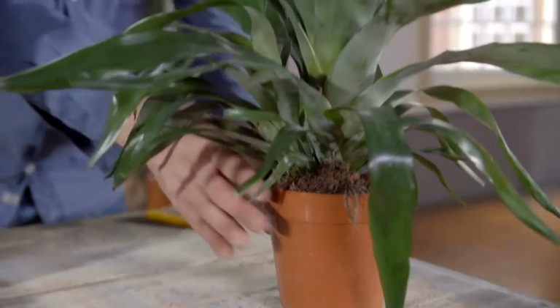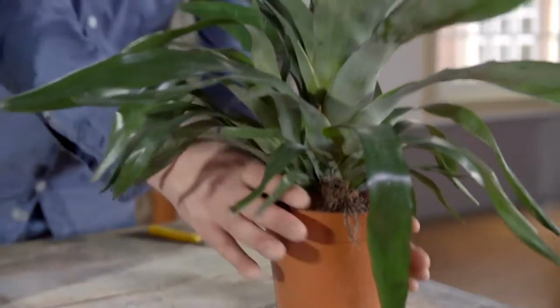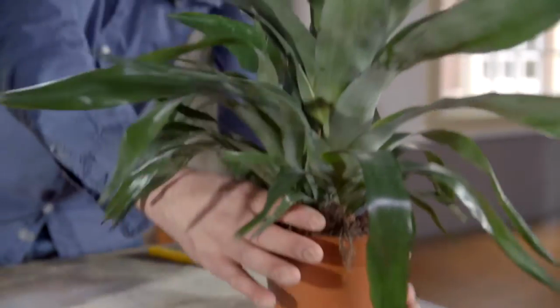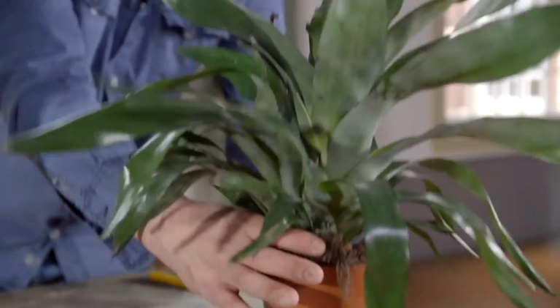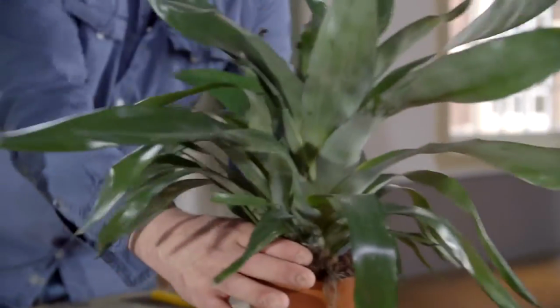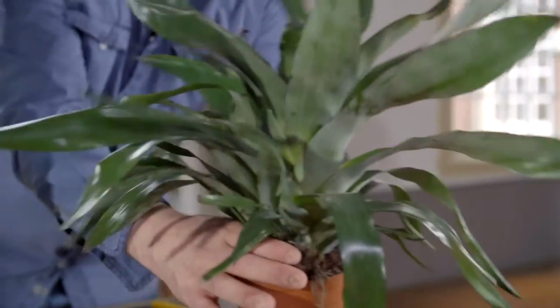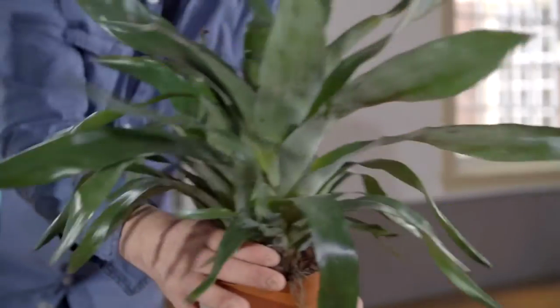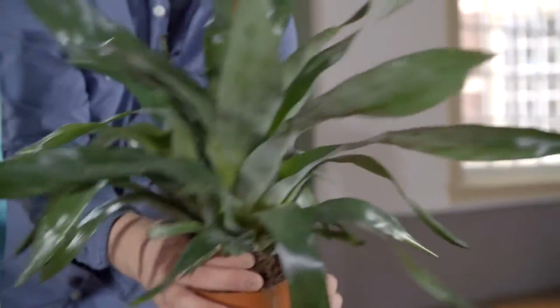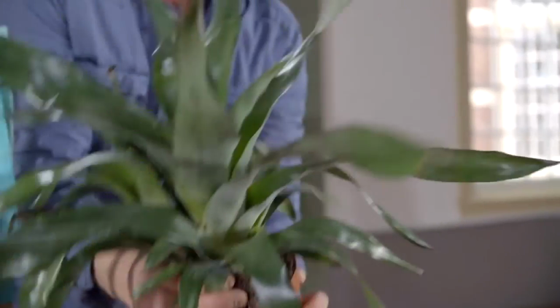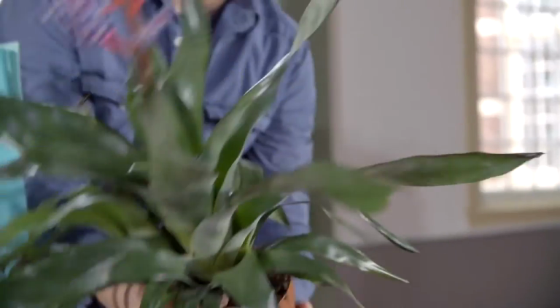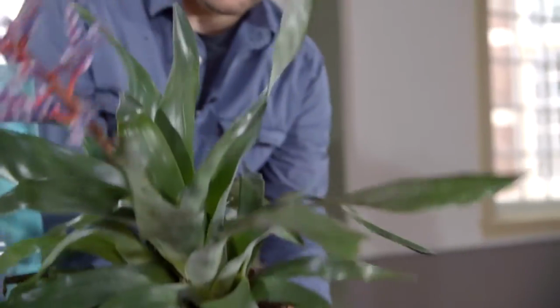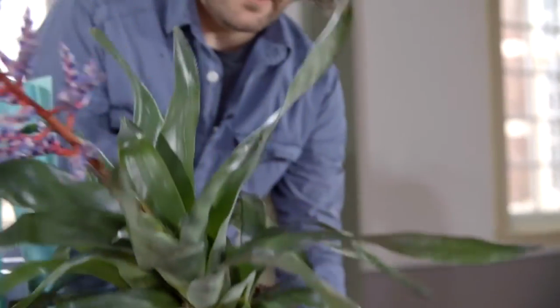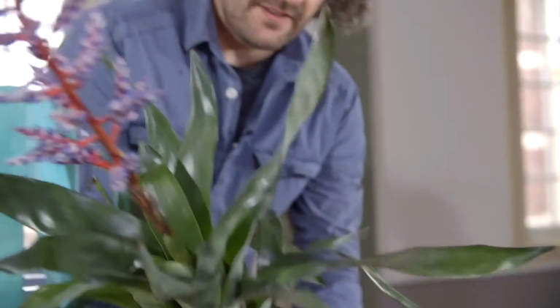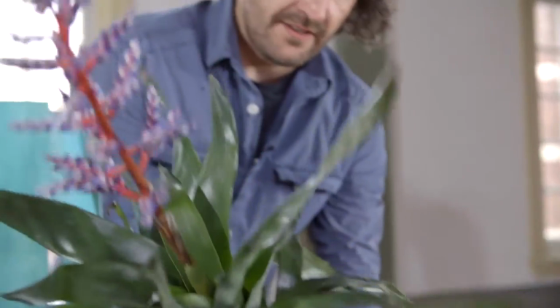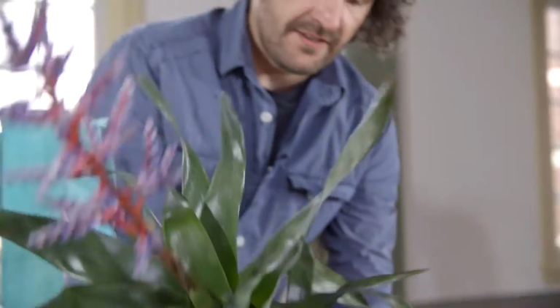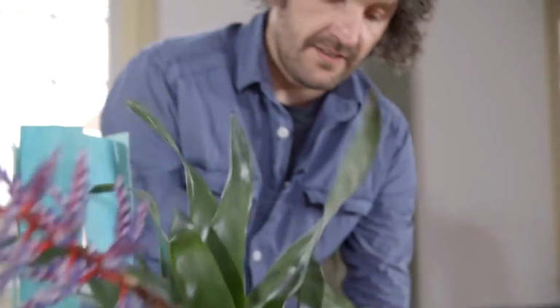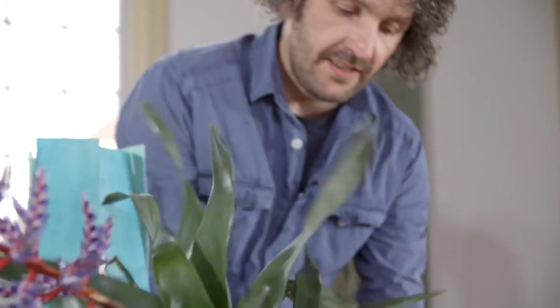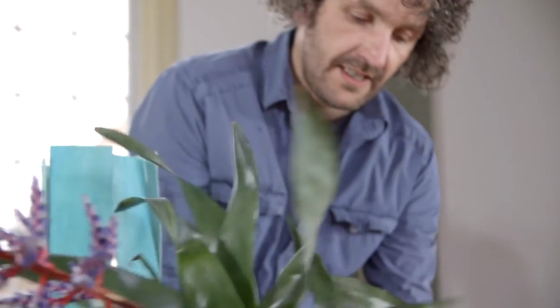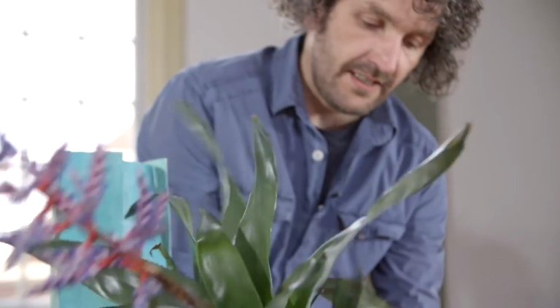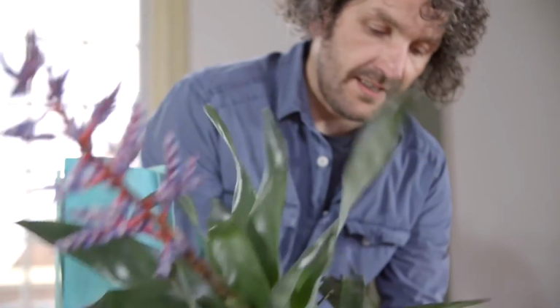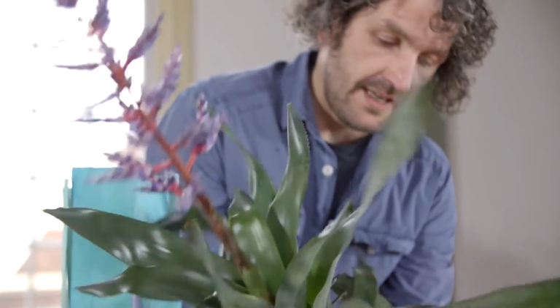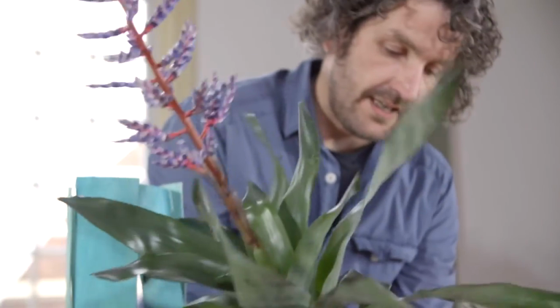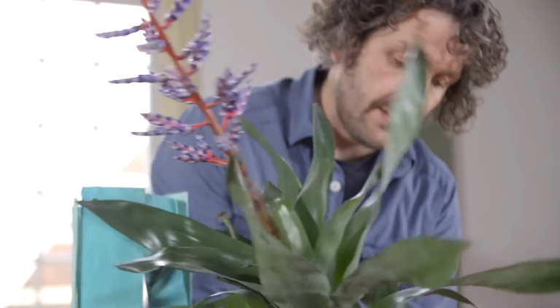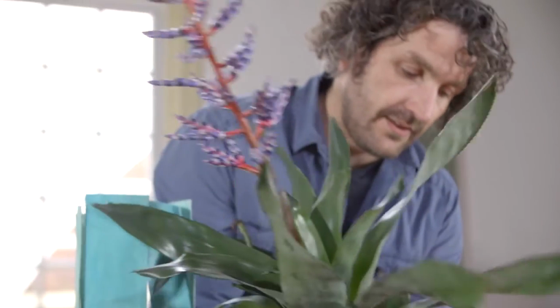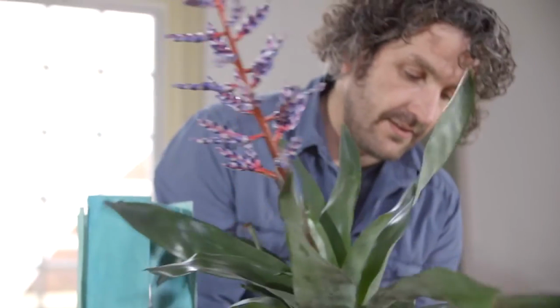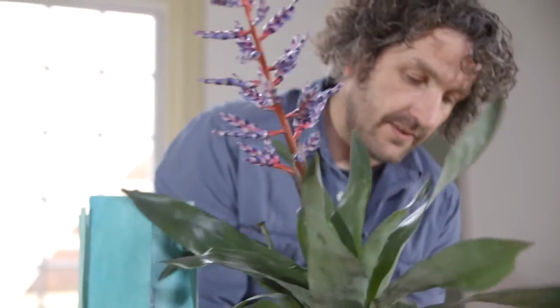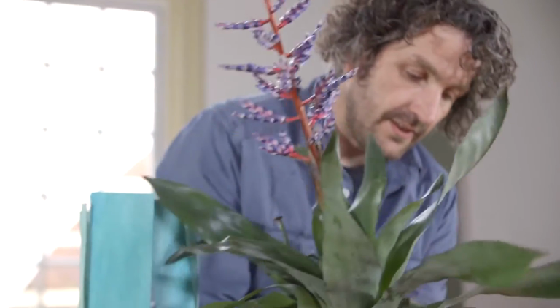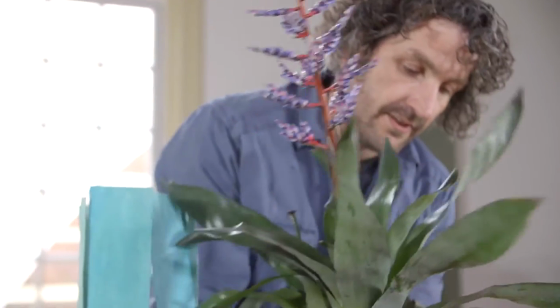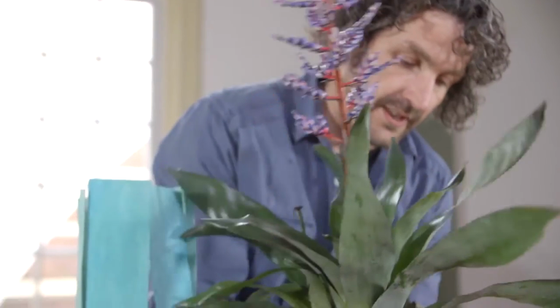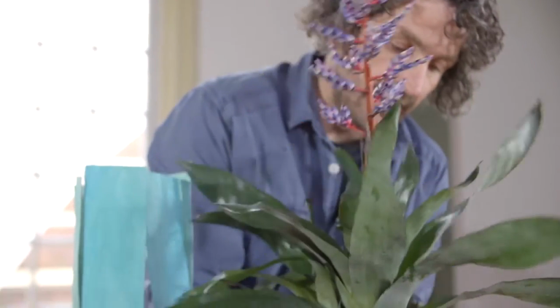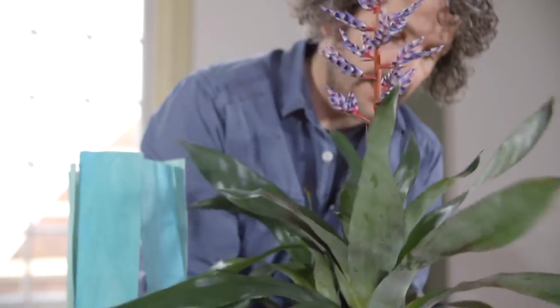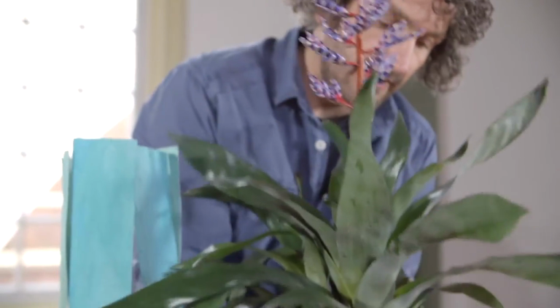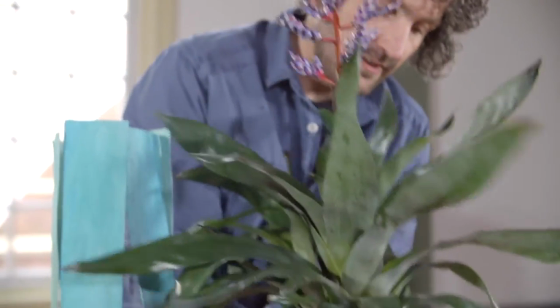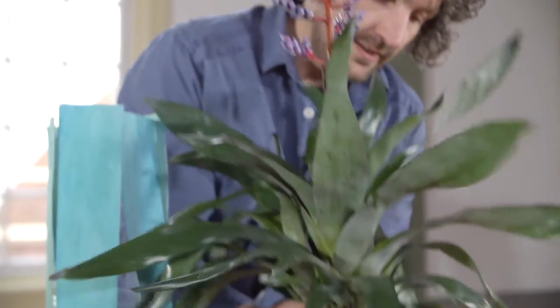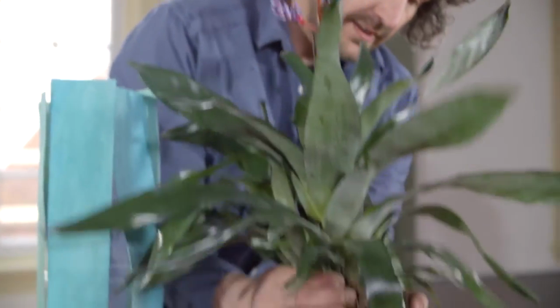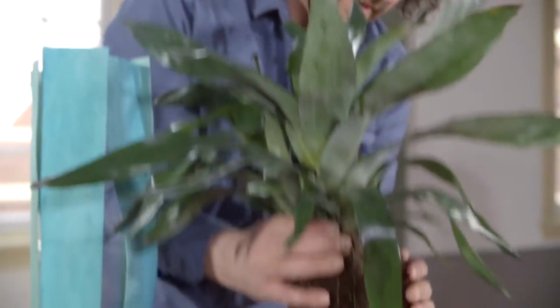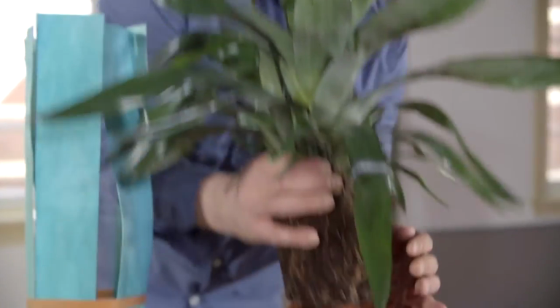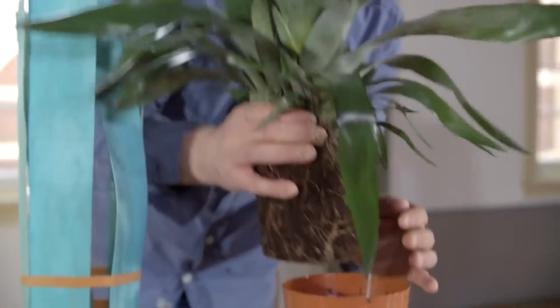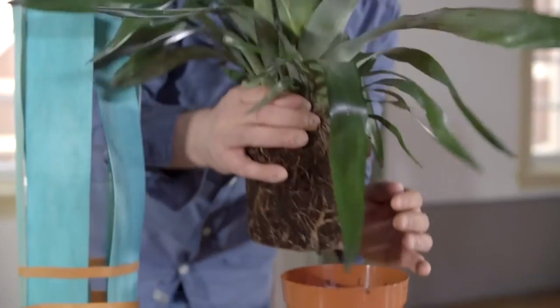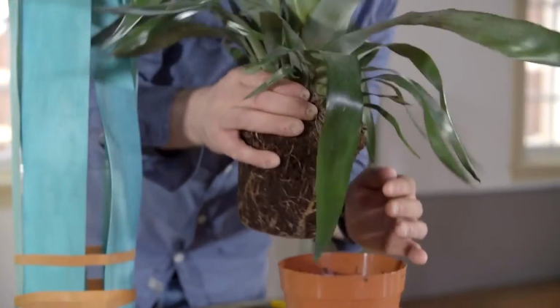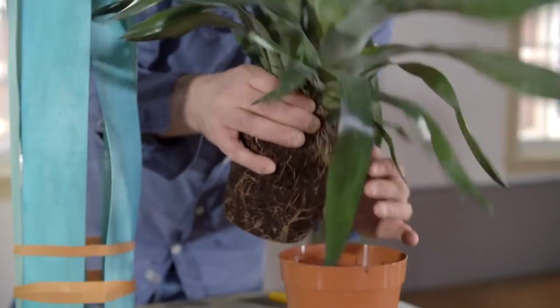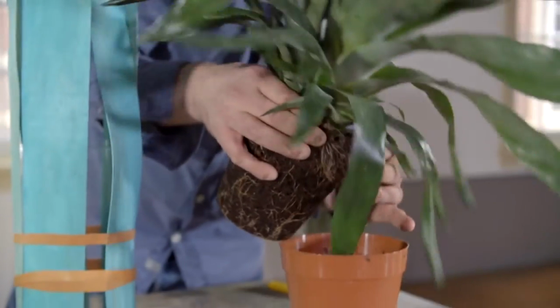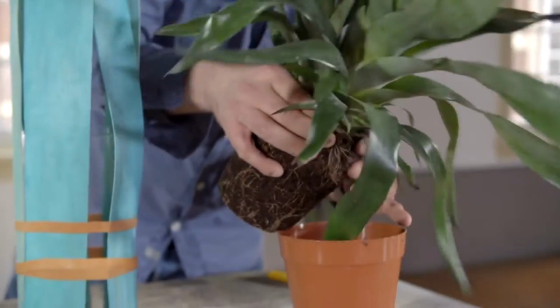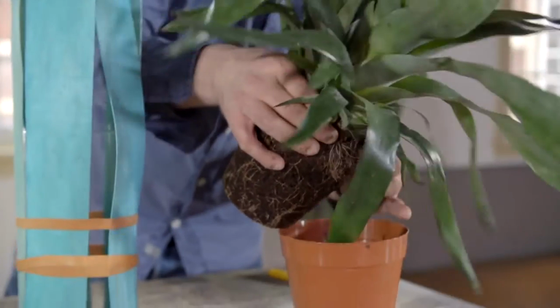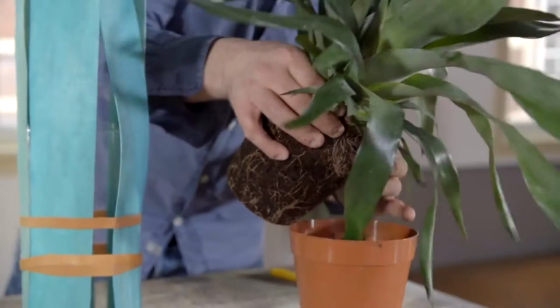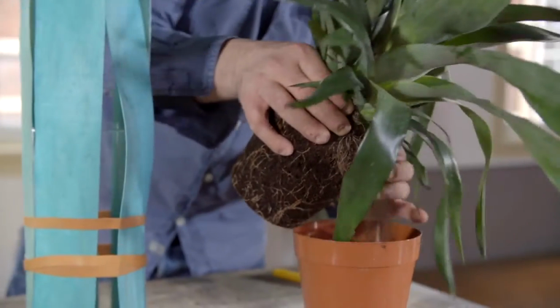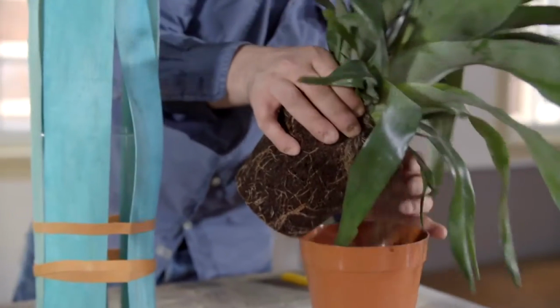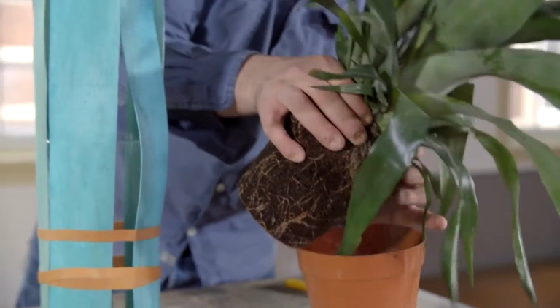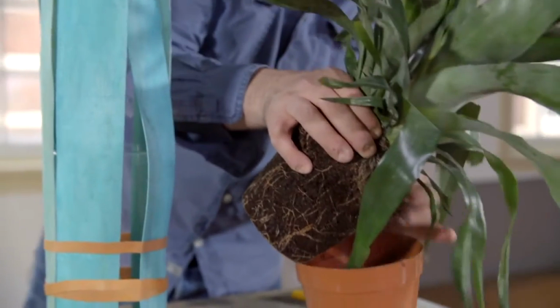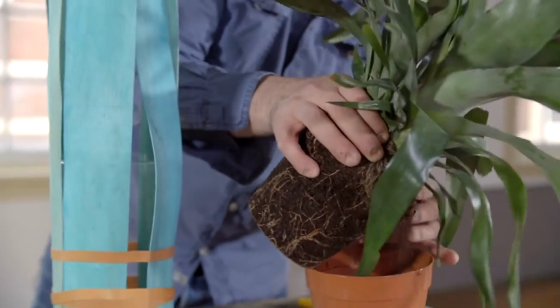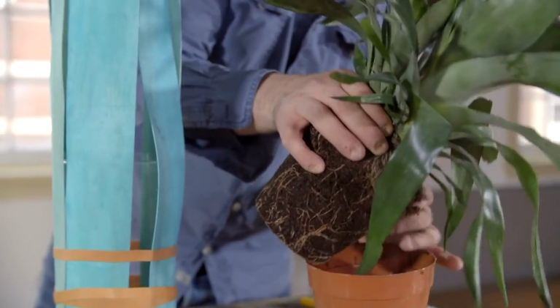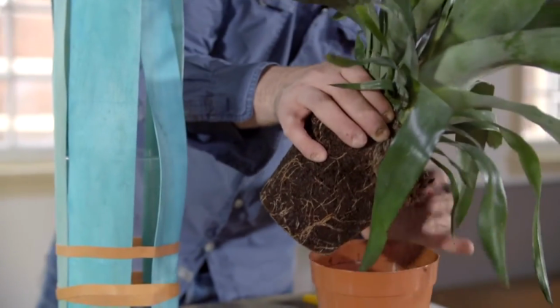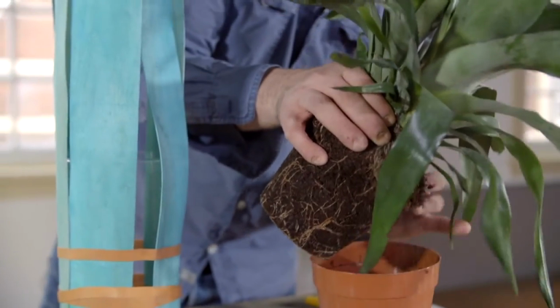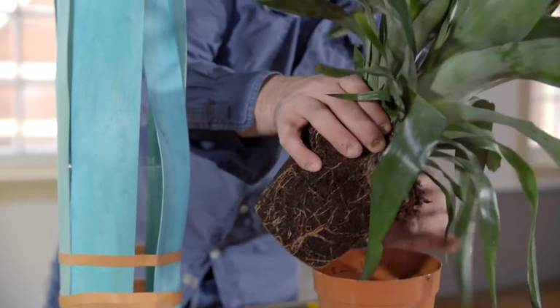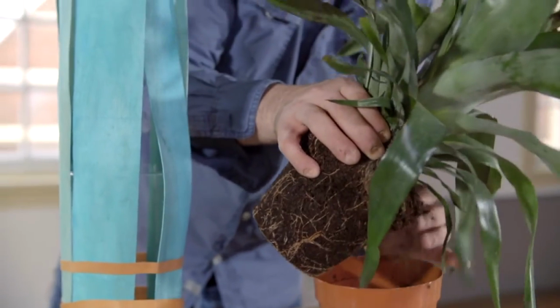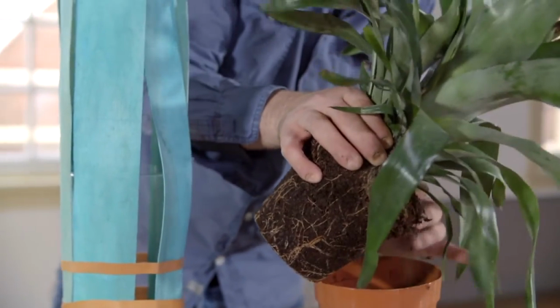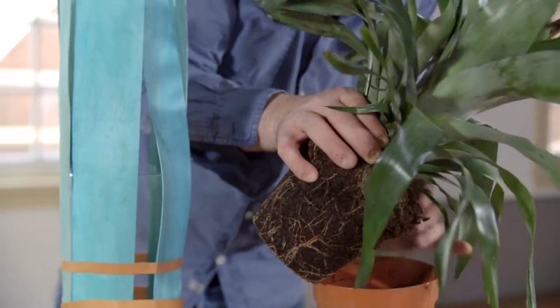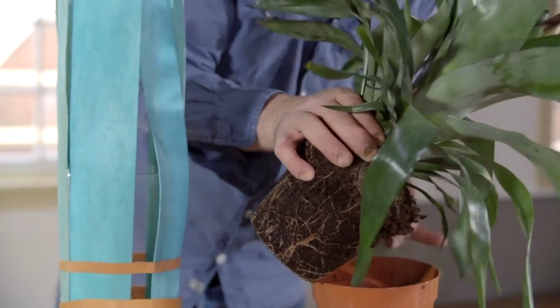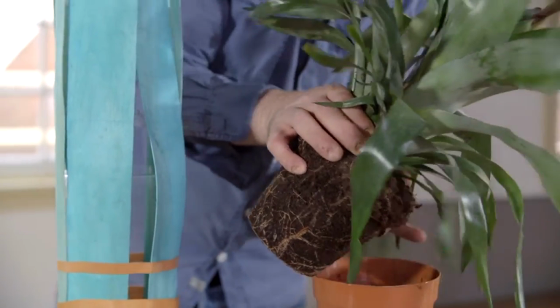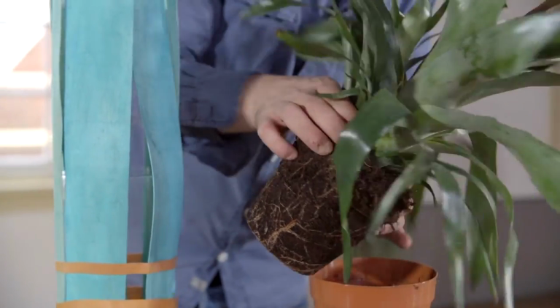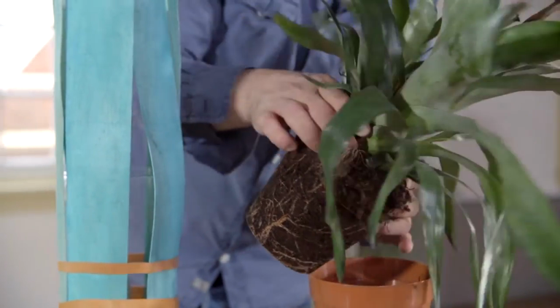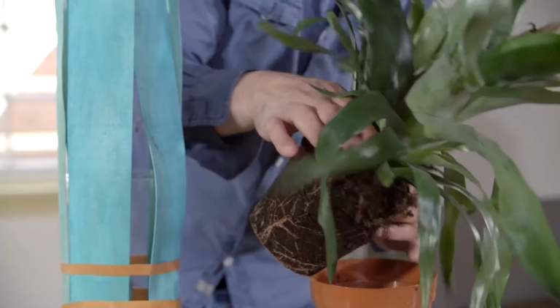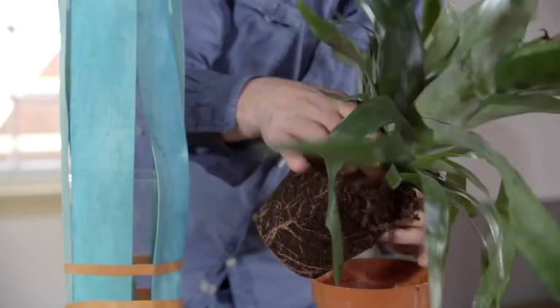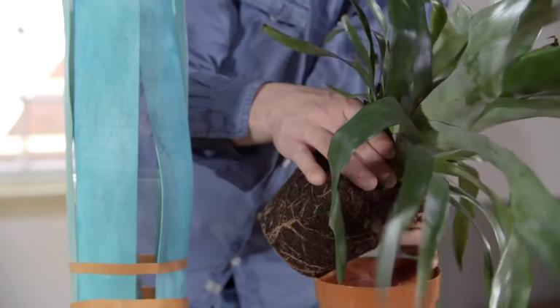We're going to take our plant, get it out of the container, and take away a little bit of the loose earth.